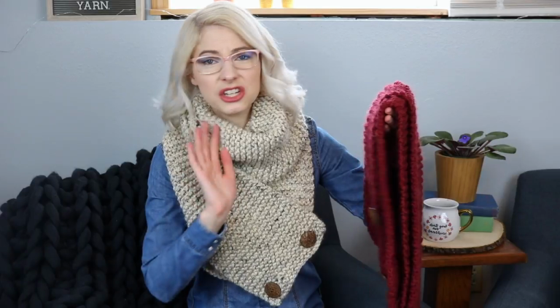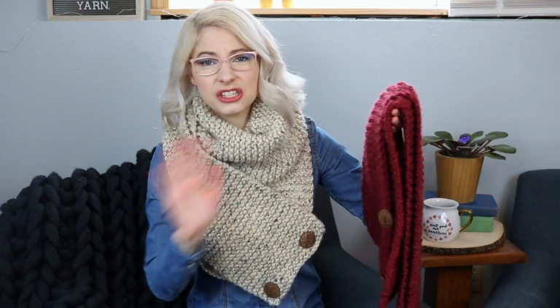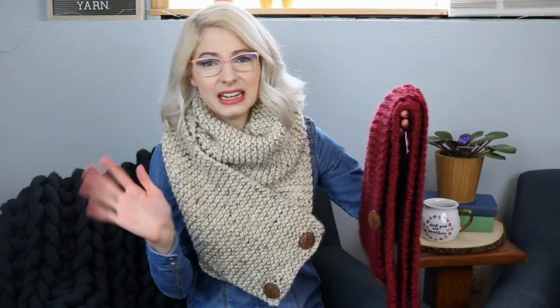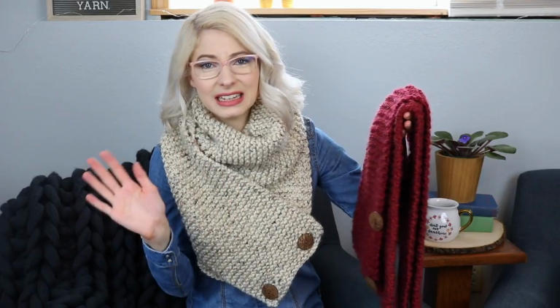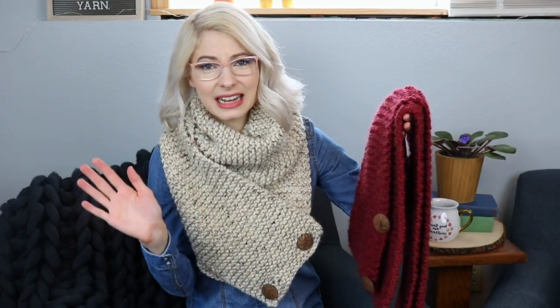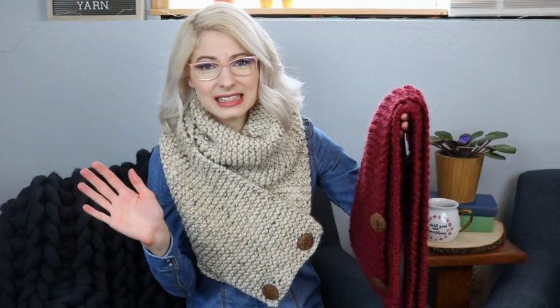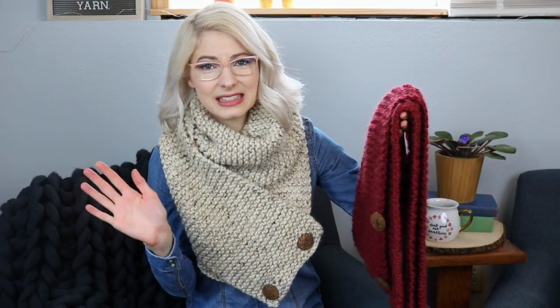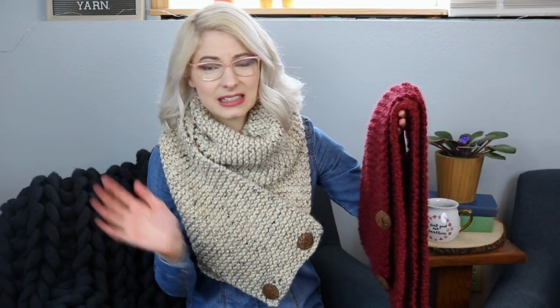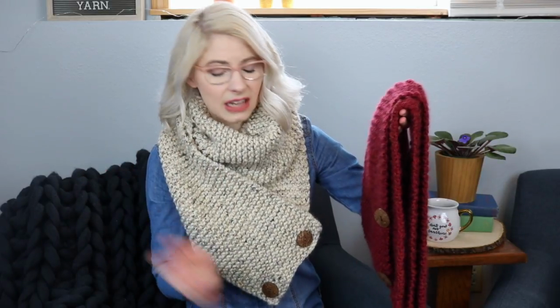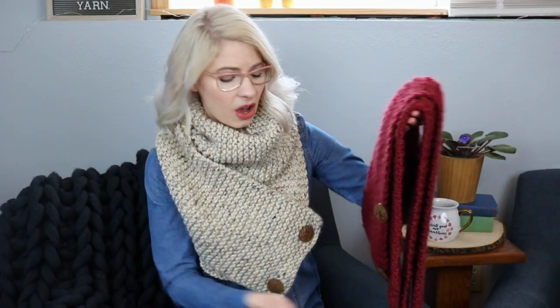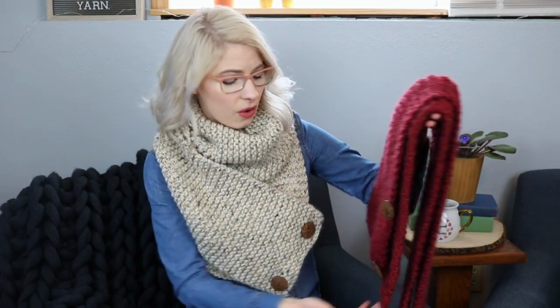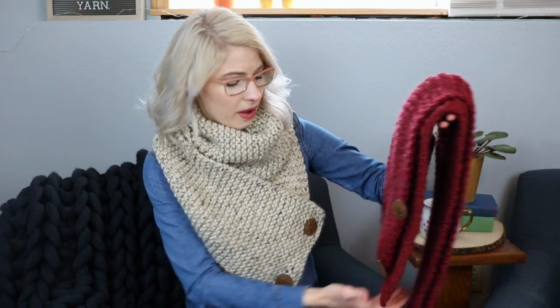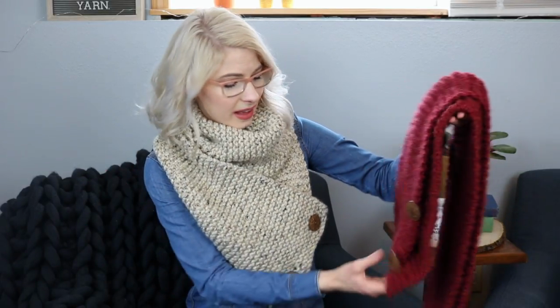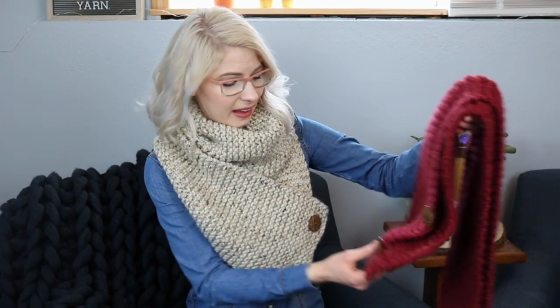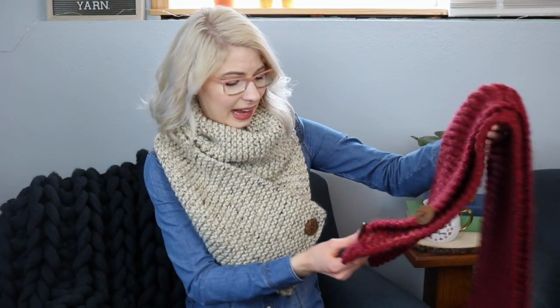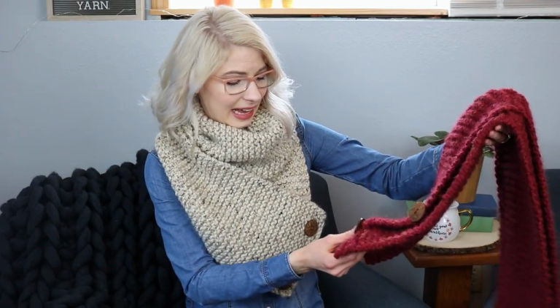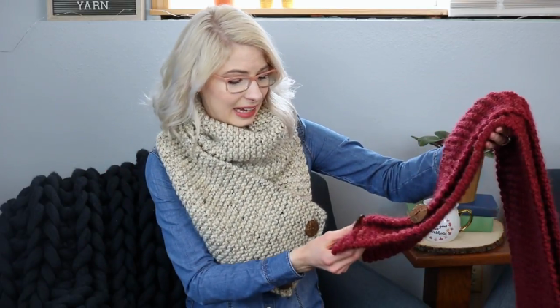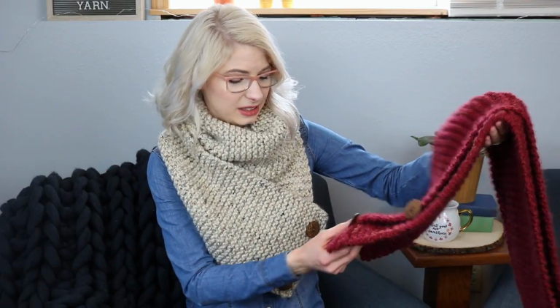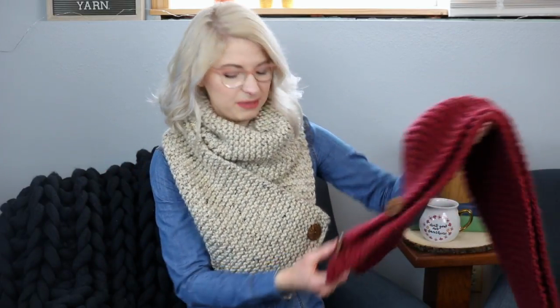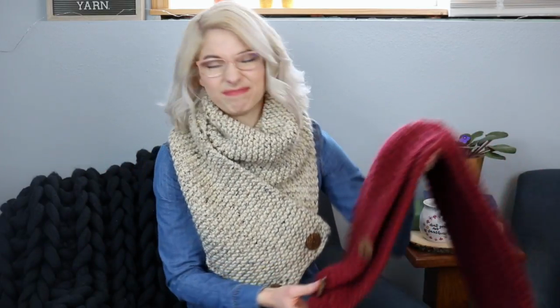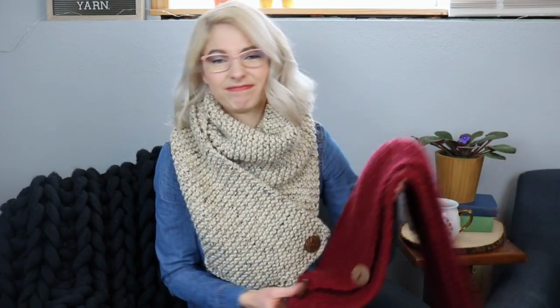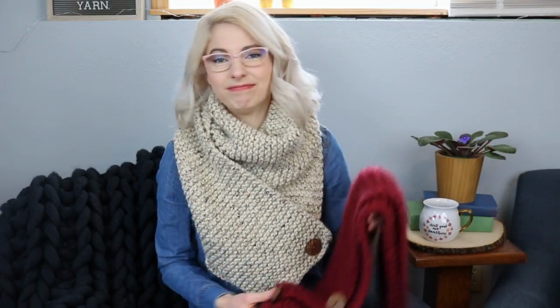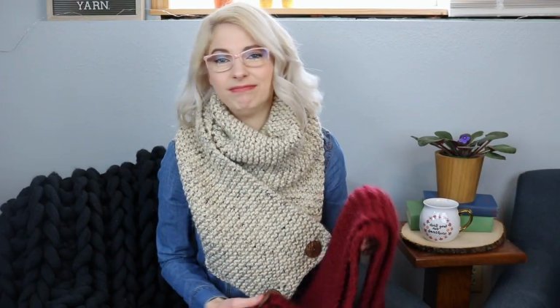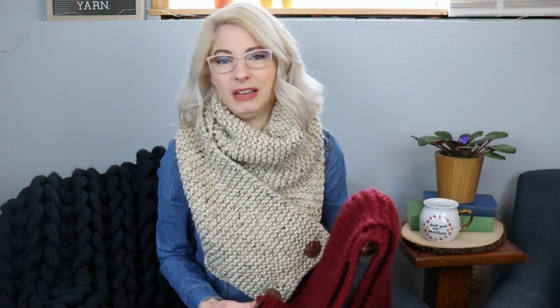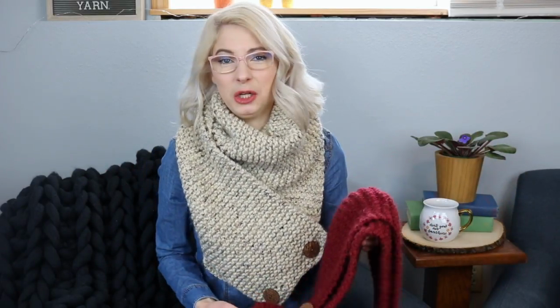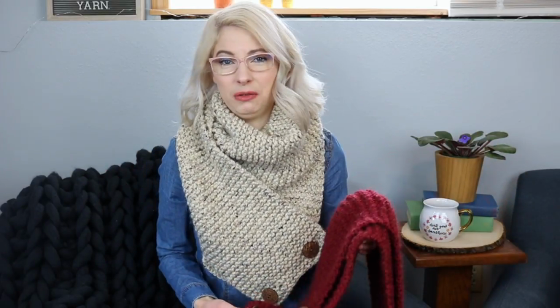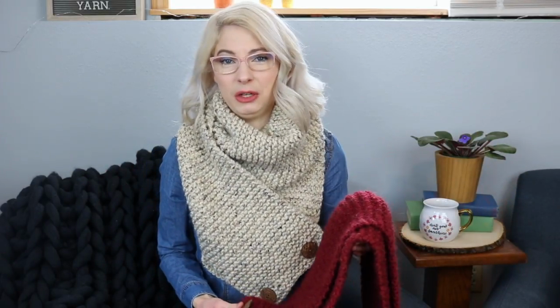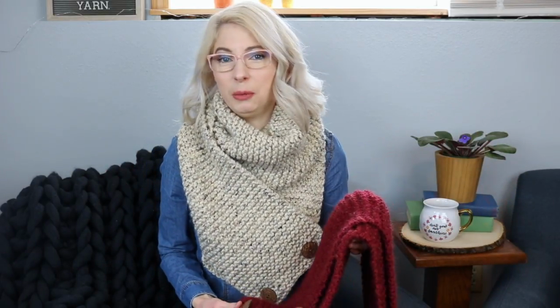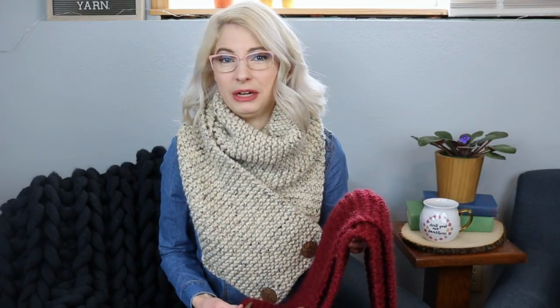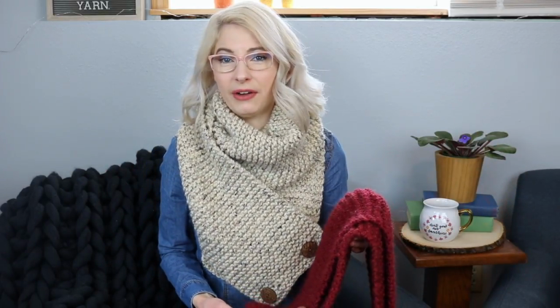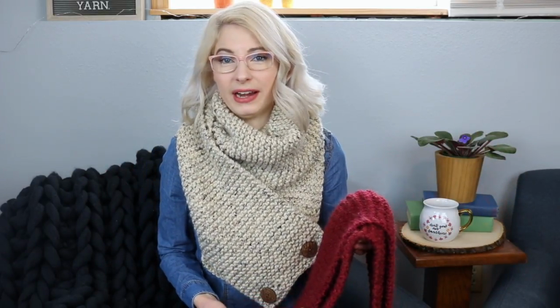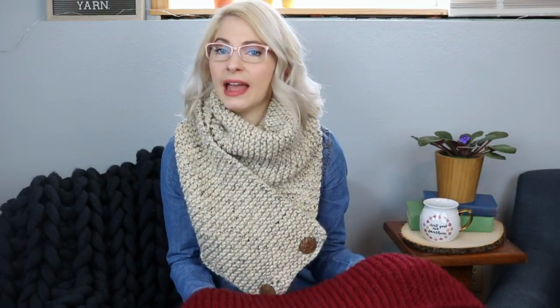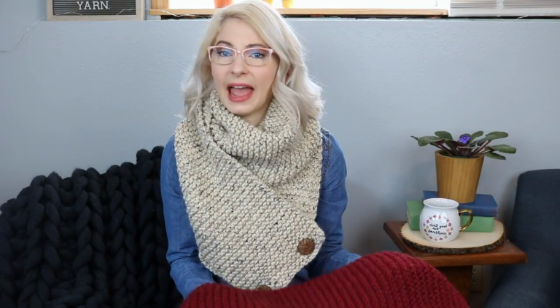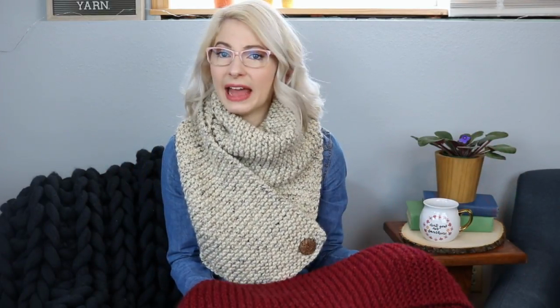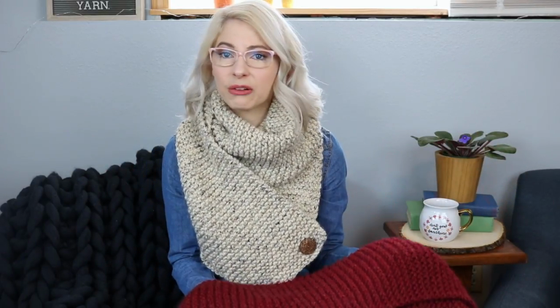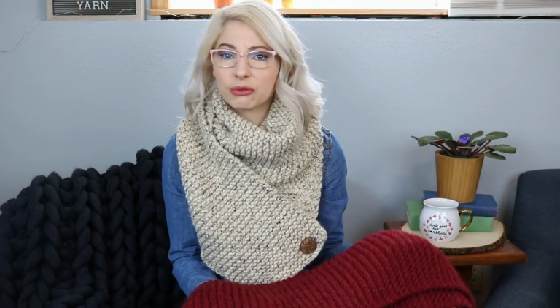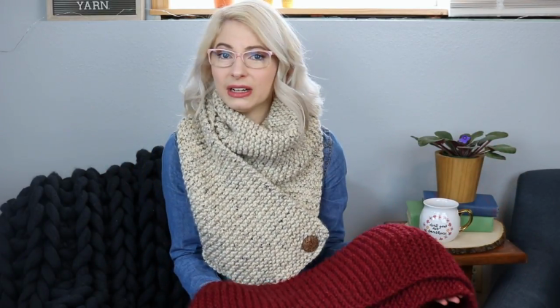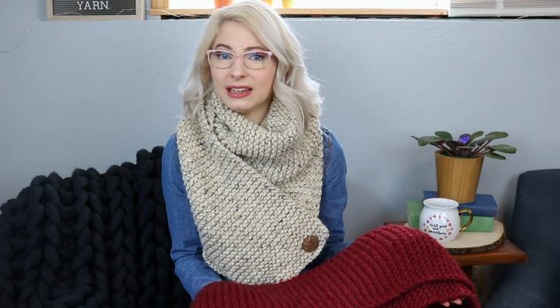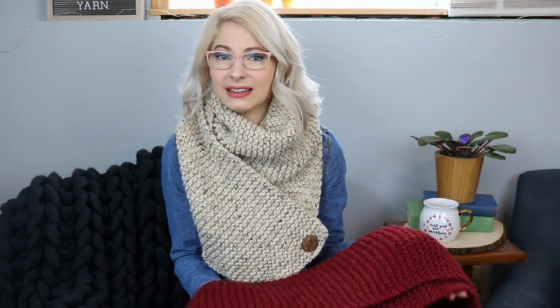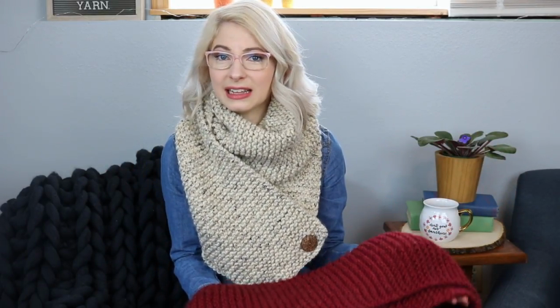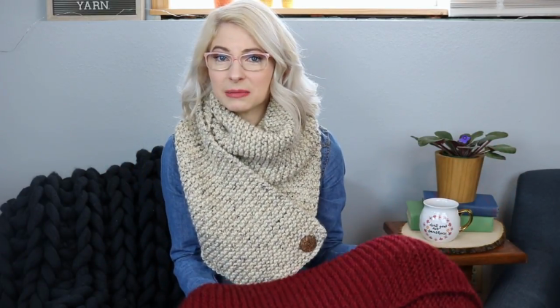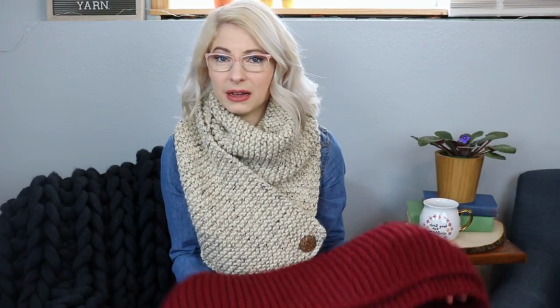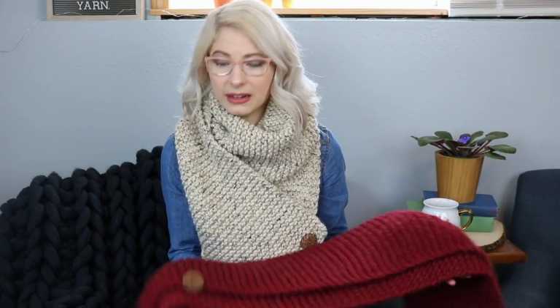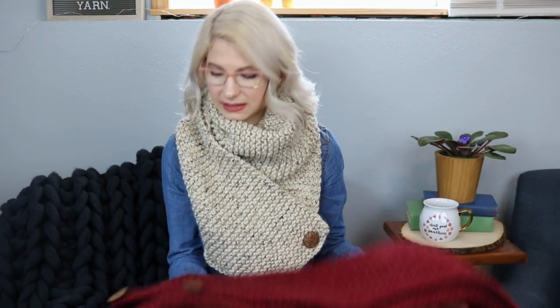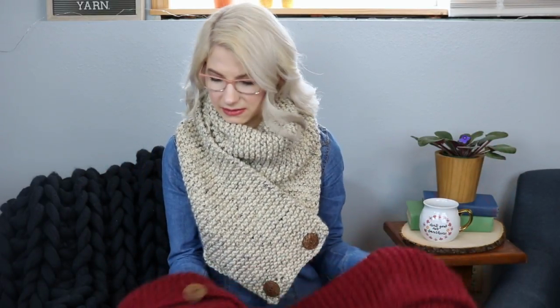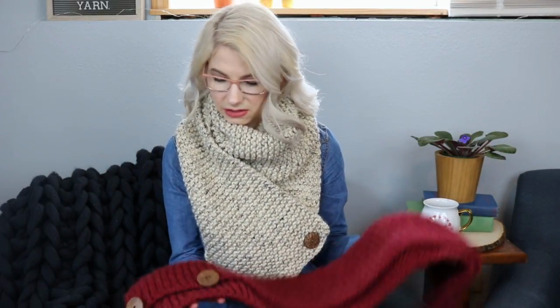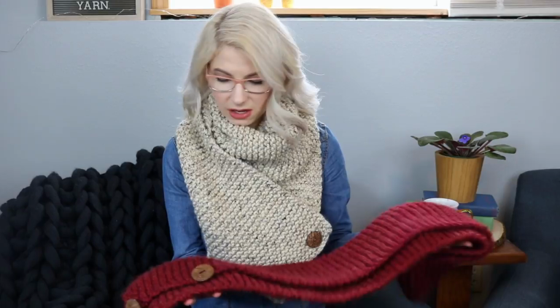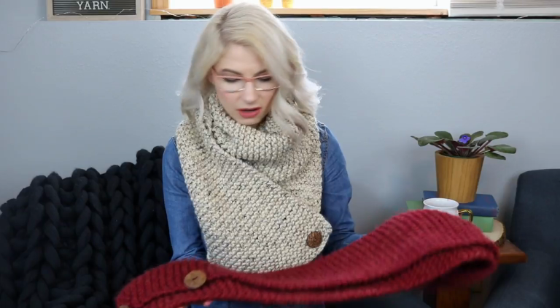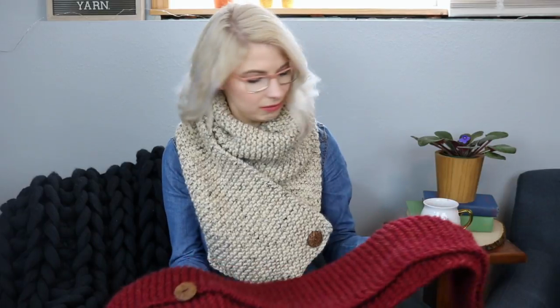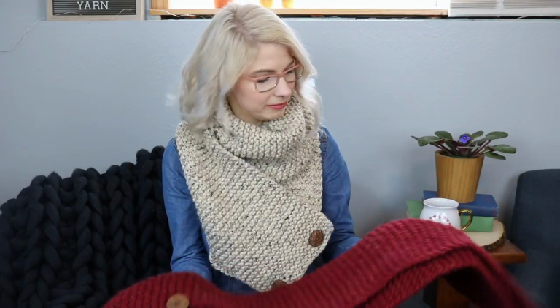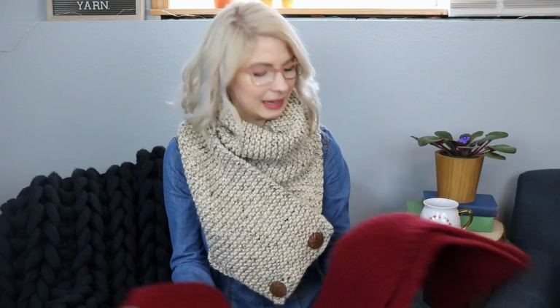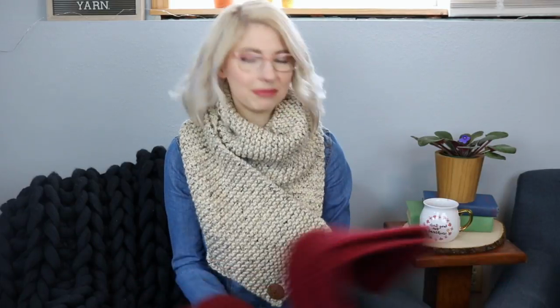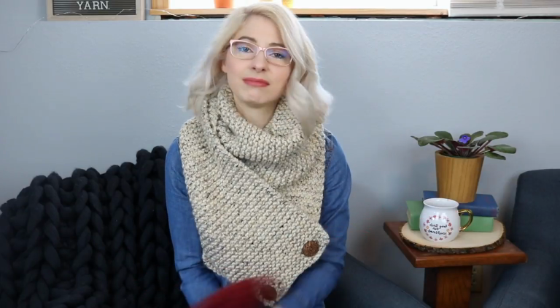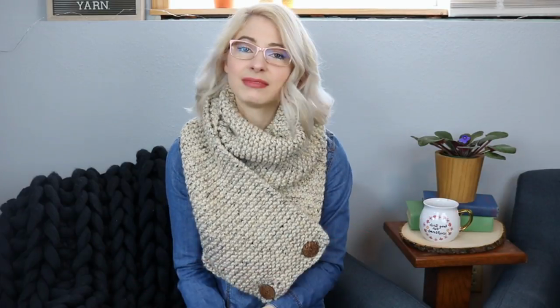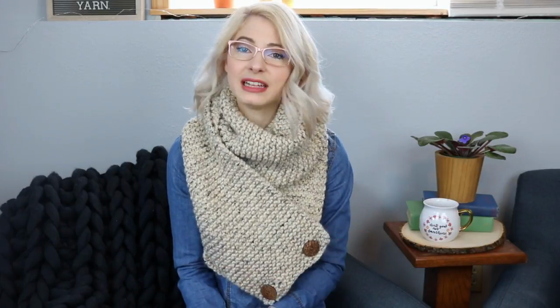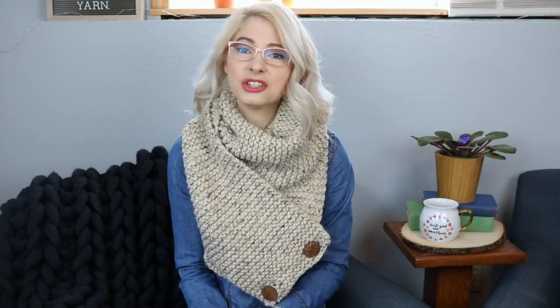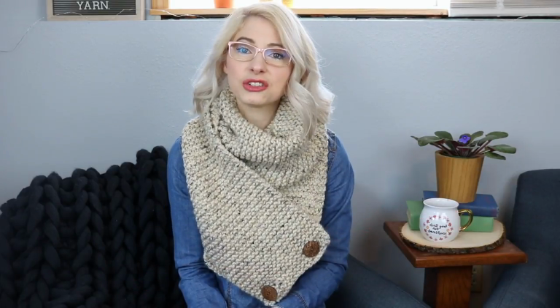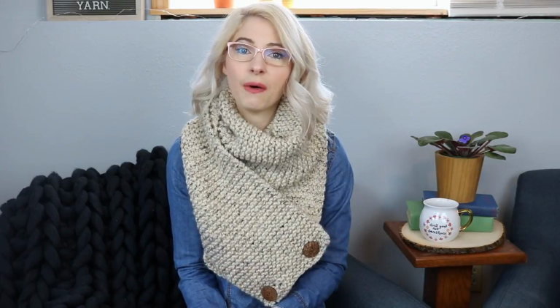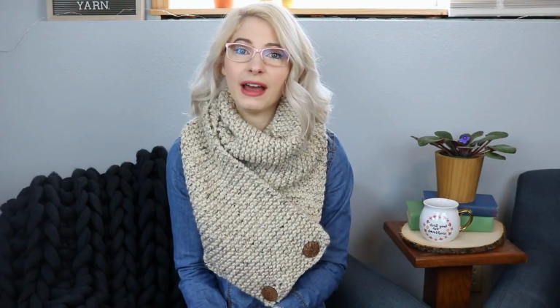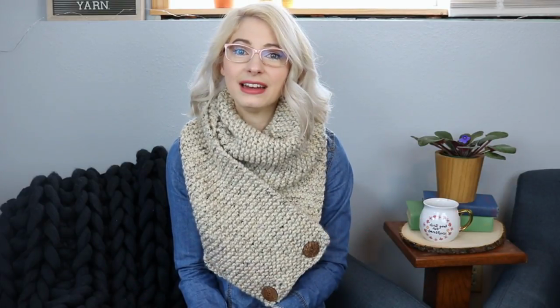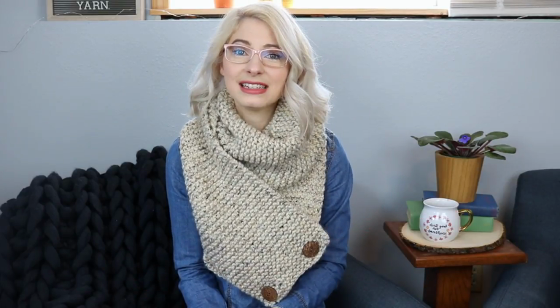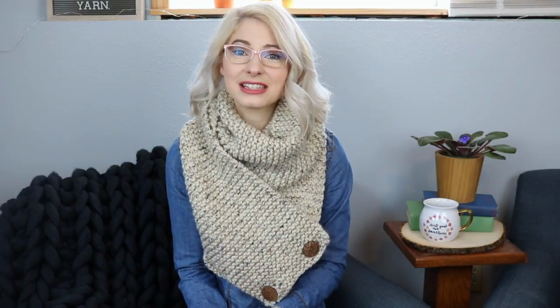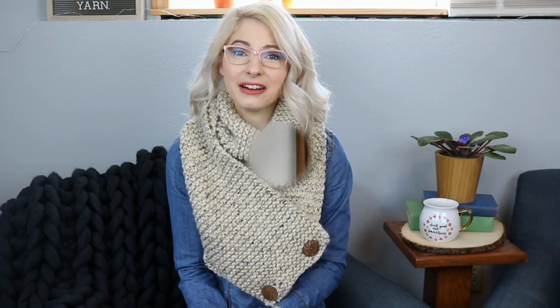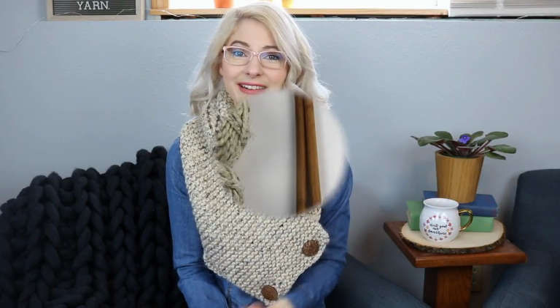Just take it nice and slow and you'll be great. That's about it, so let's just go ahead and get started.